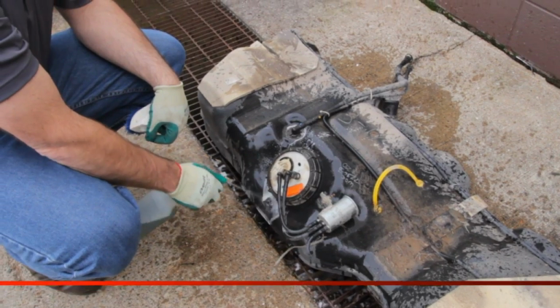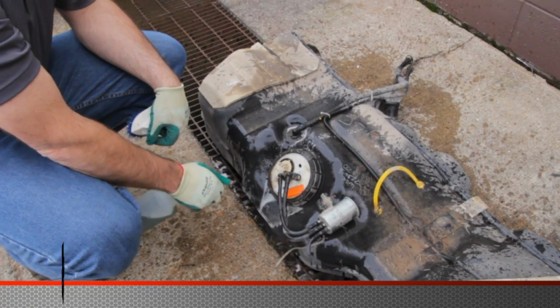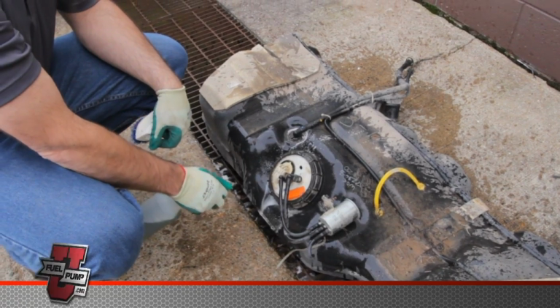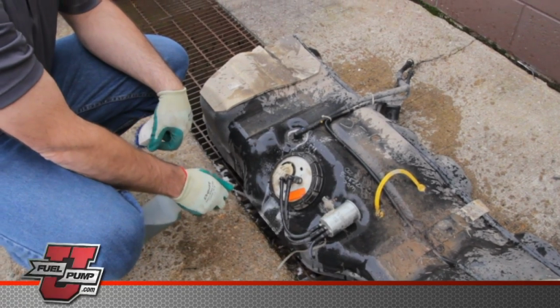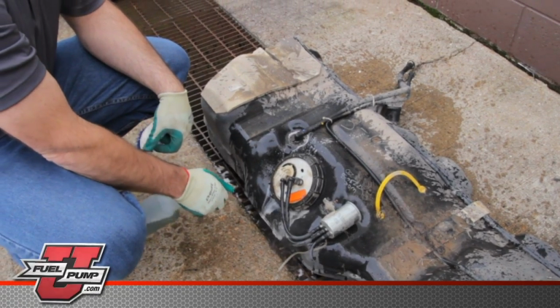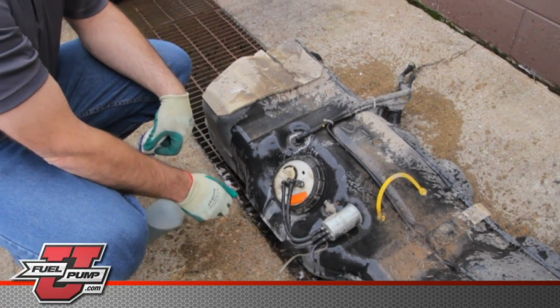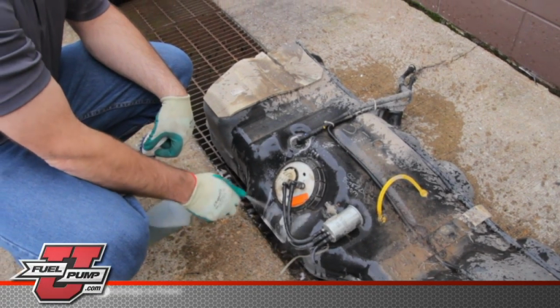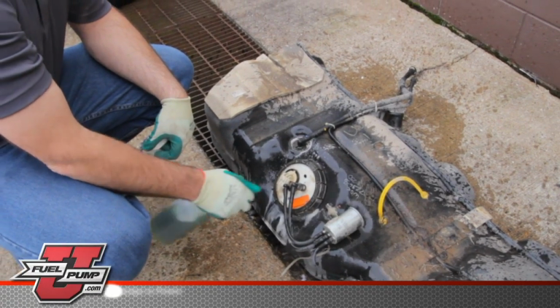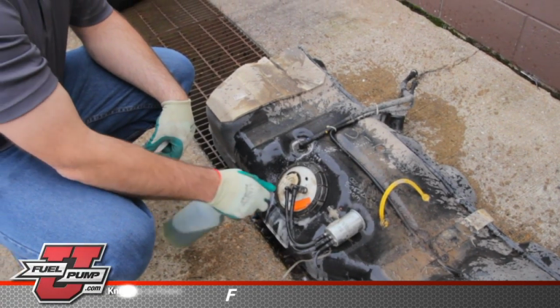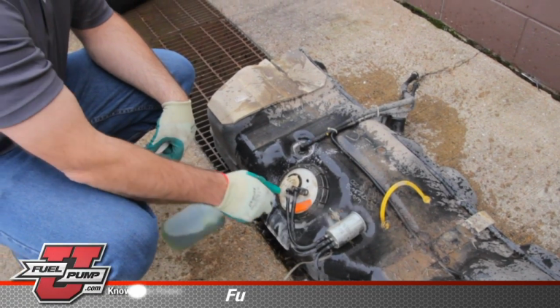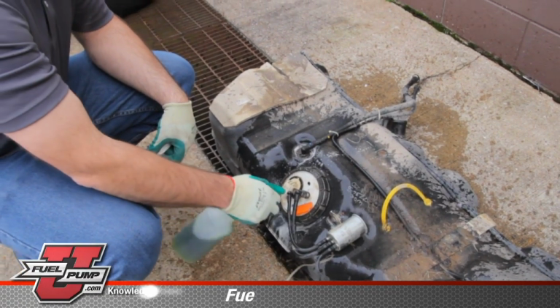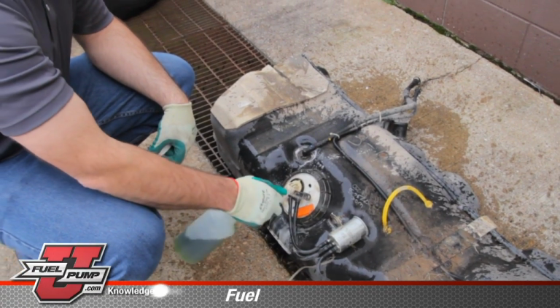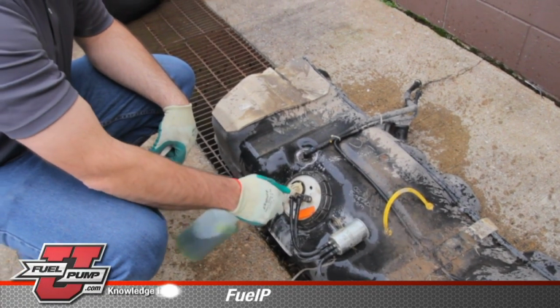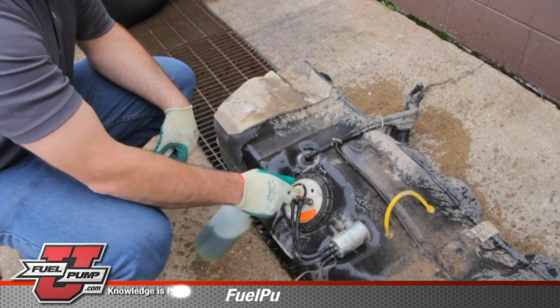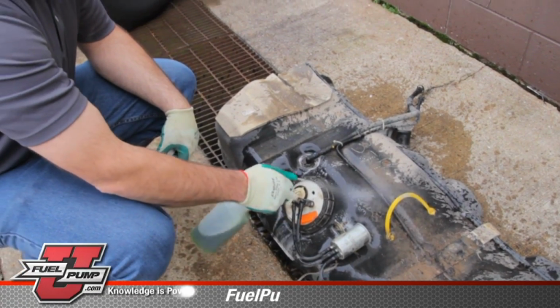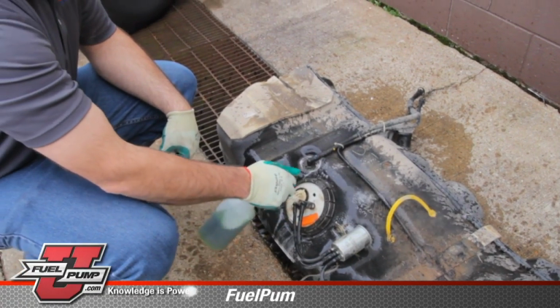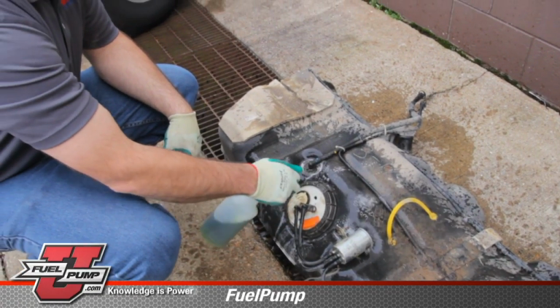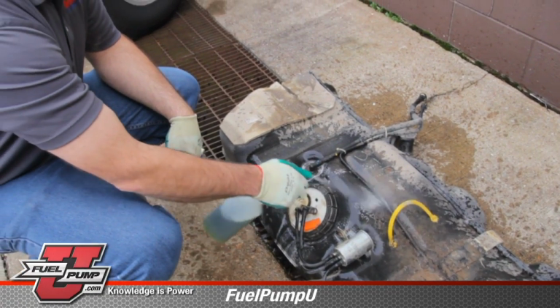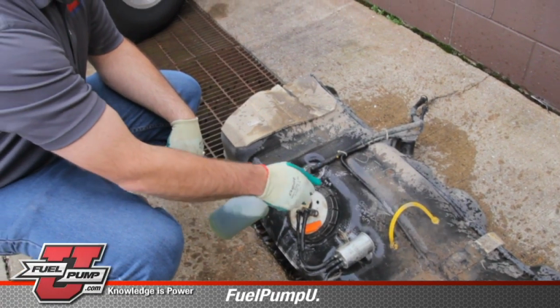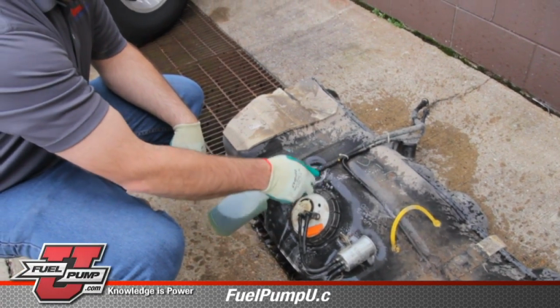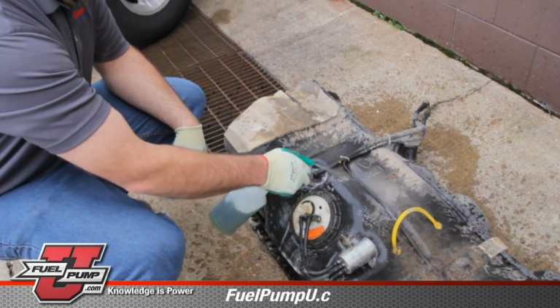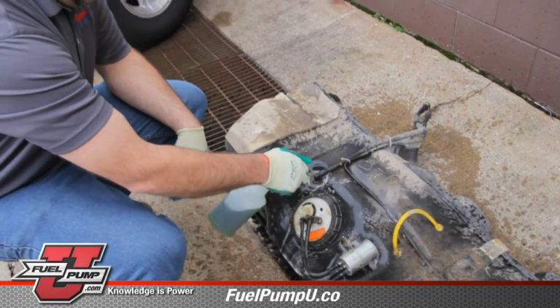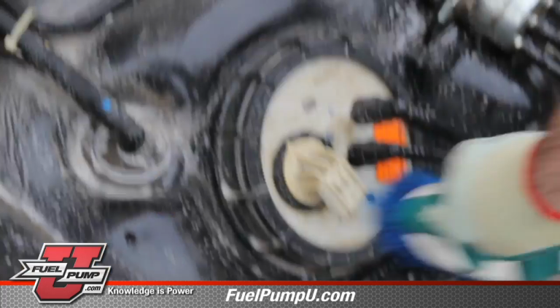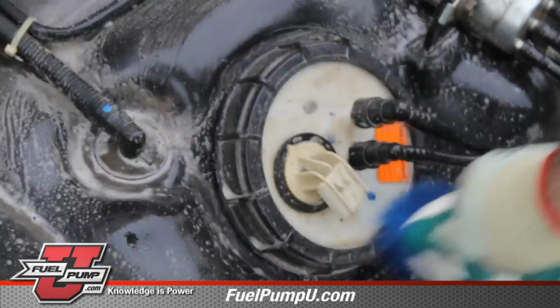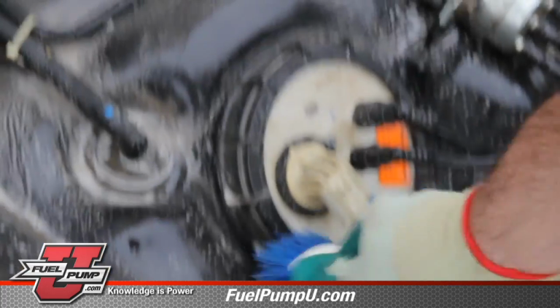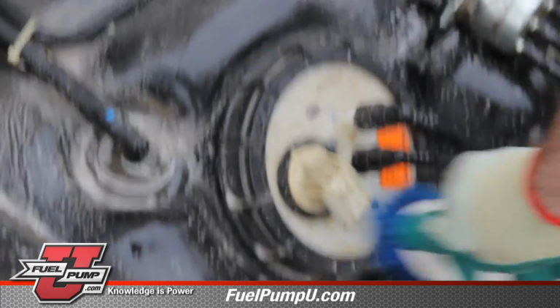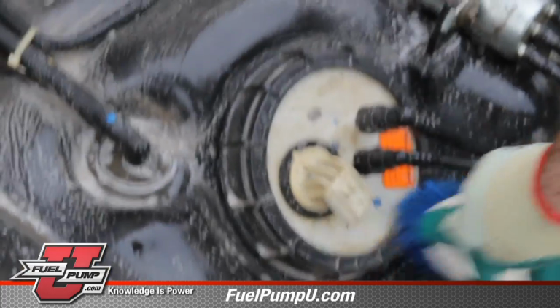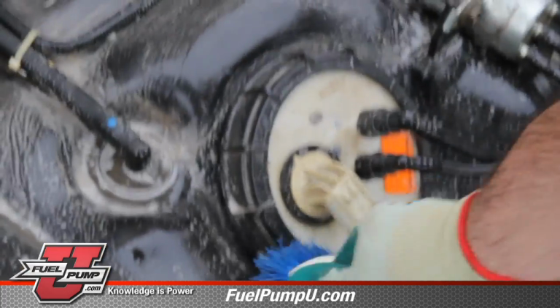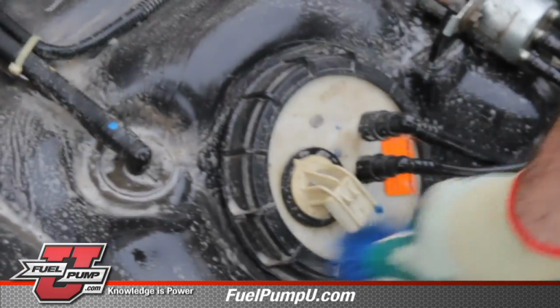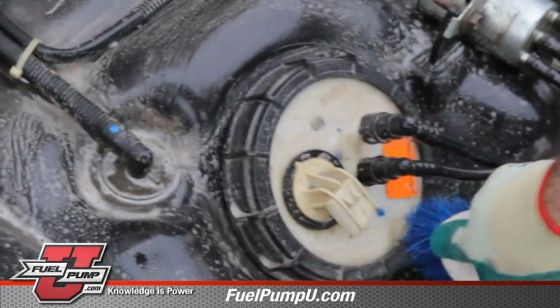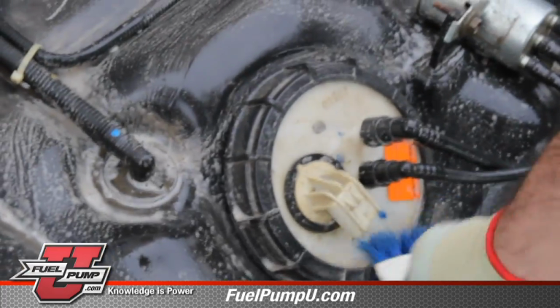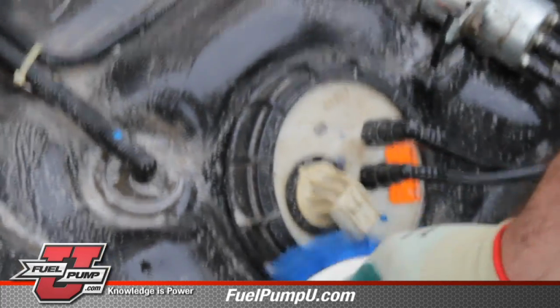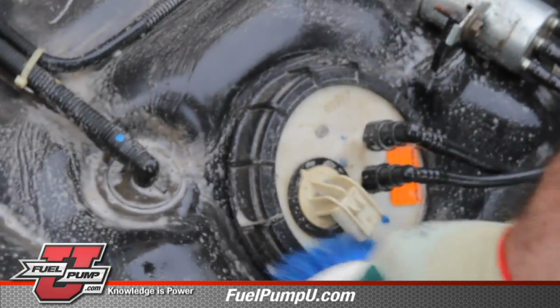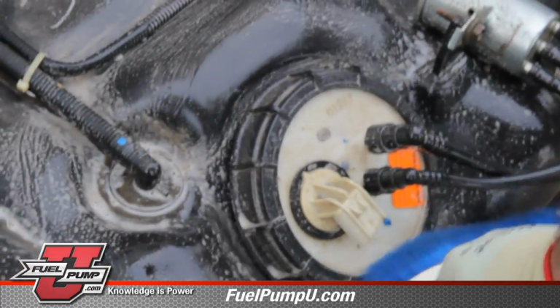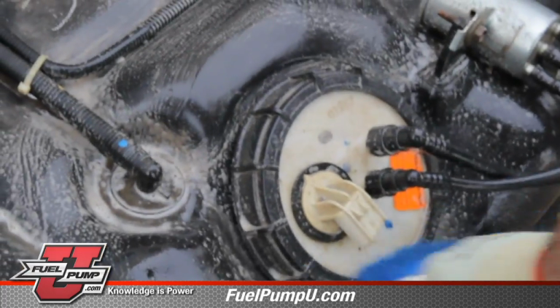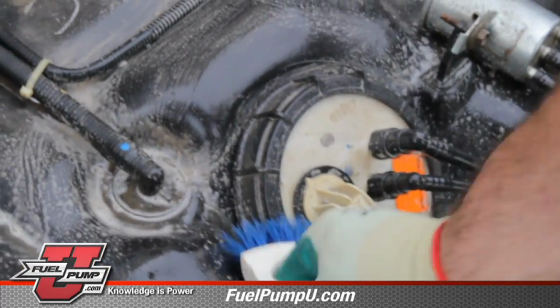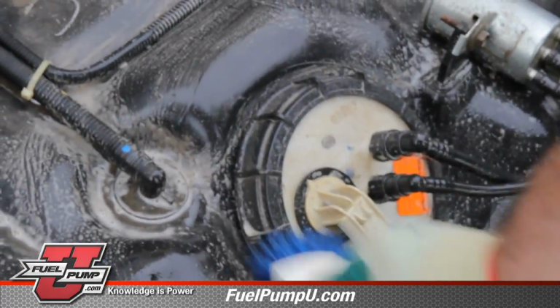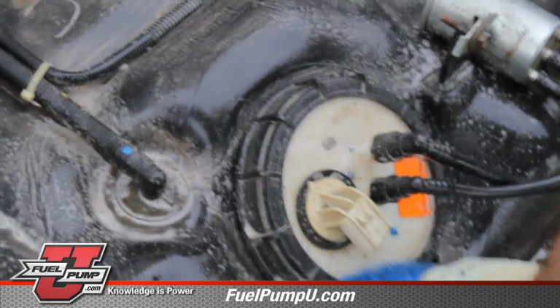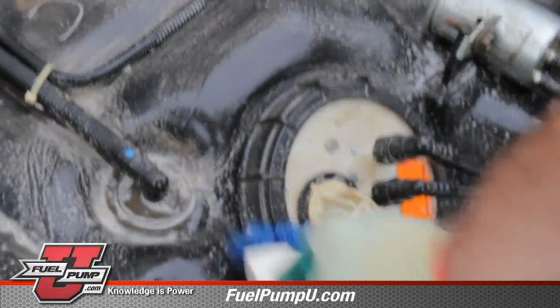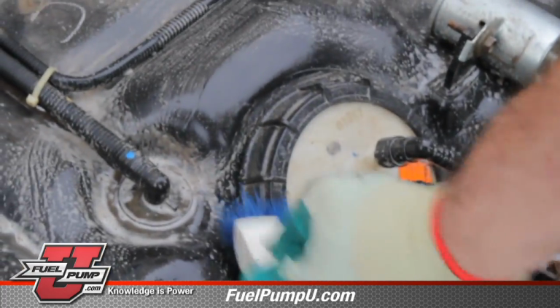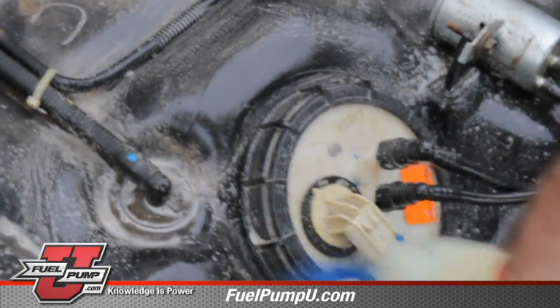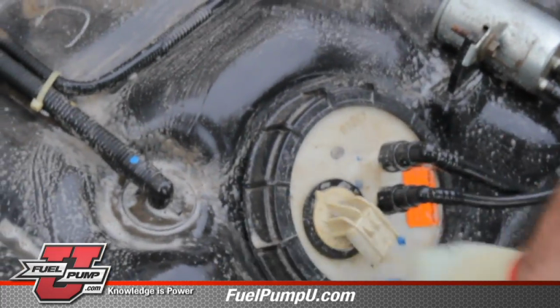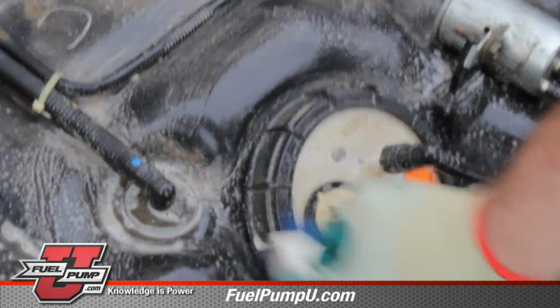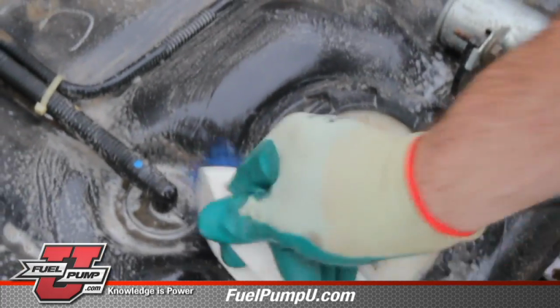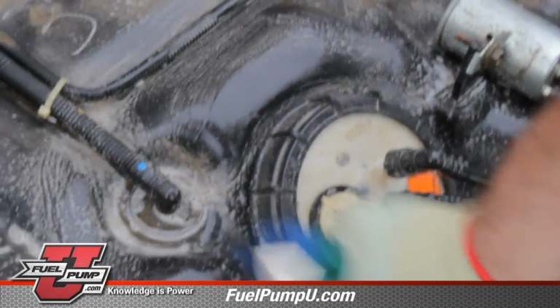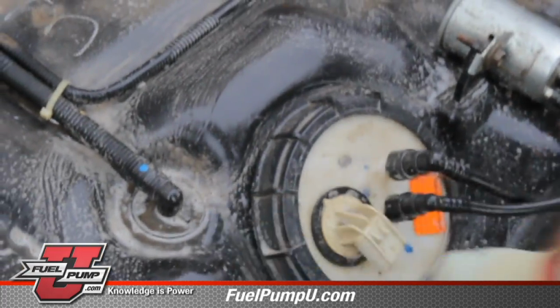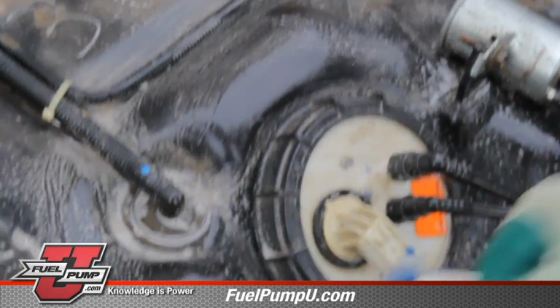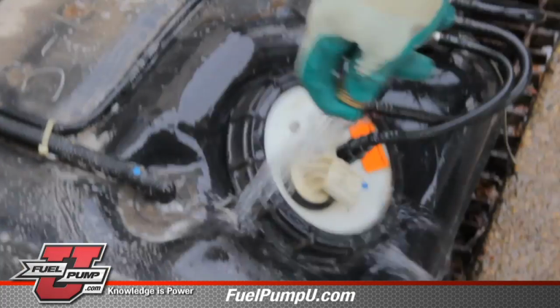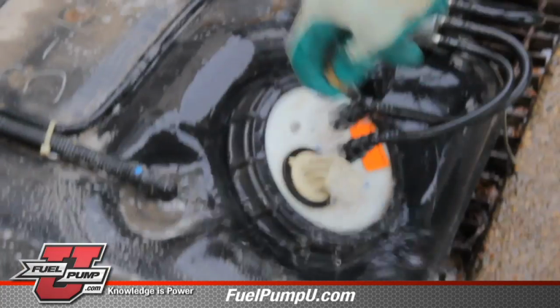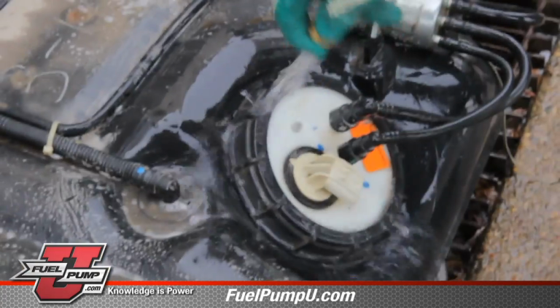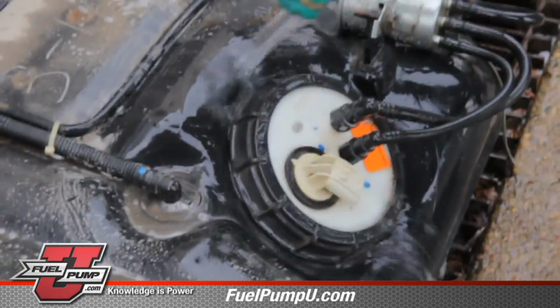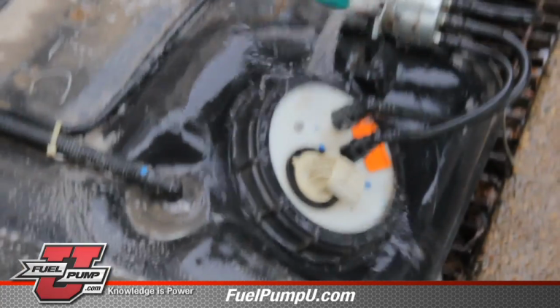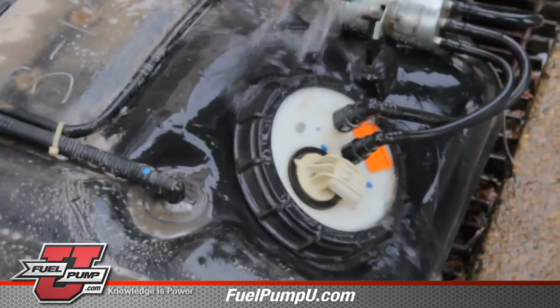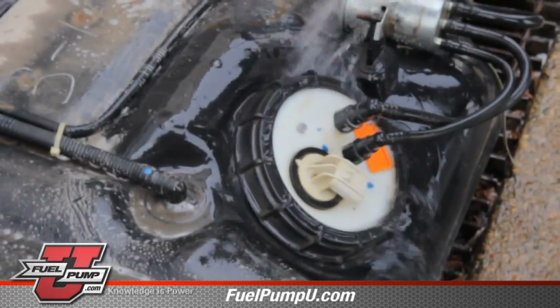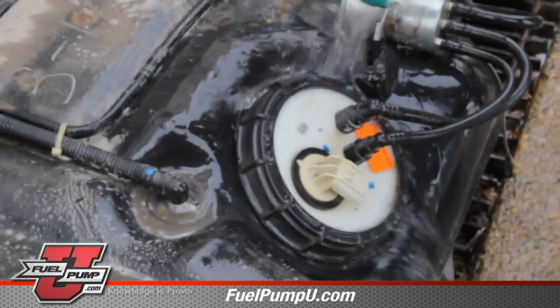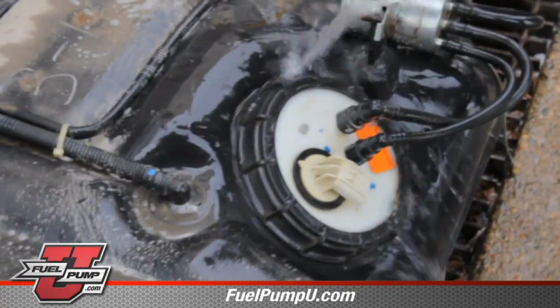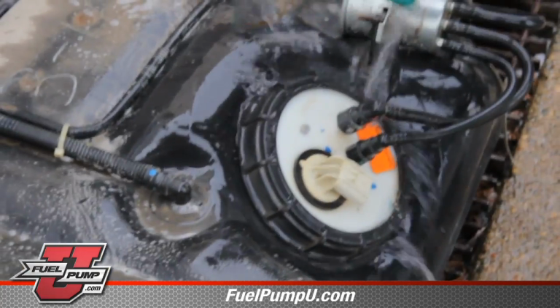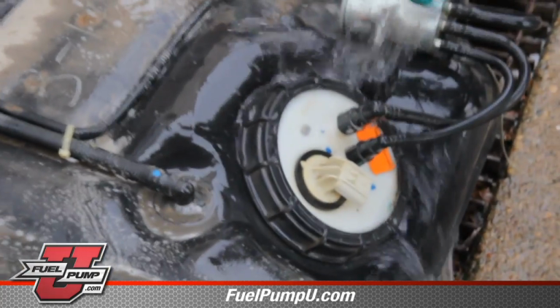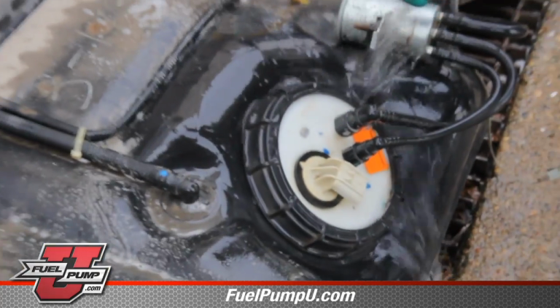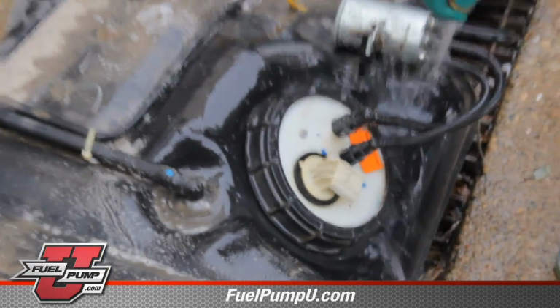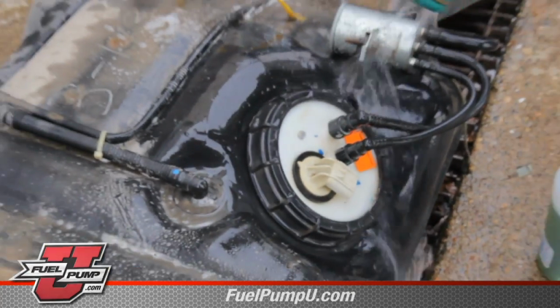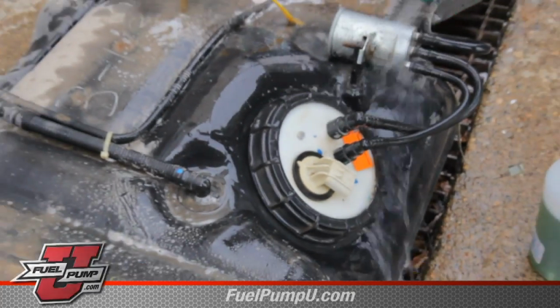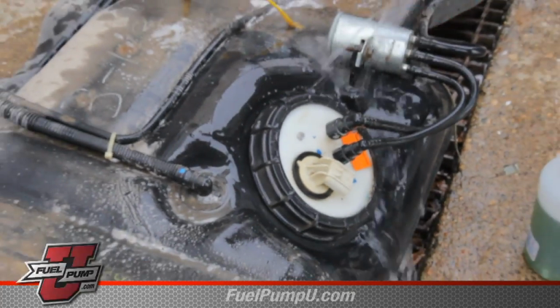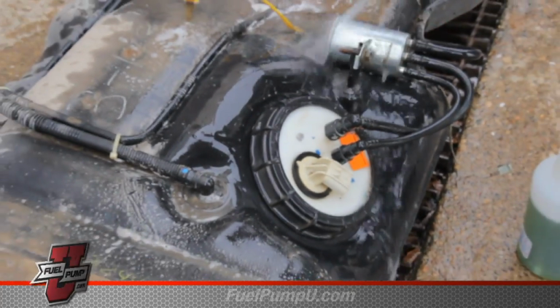We want to be sure and clean the outside of the tank before we remove the fuel pump module. This is to keep any unwanted debris from getting in the tank.